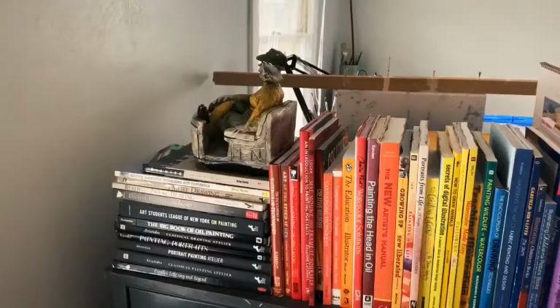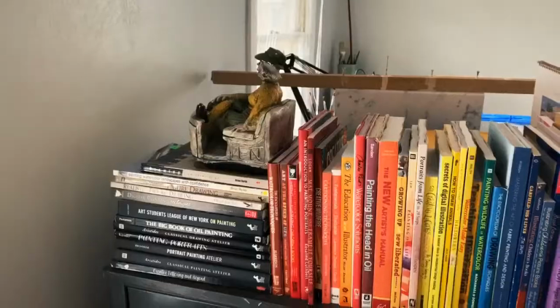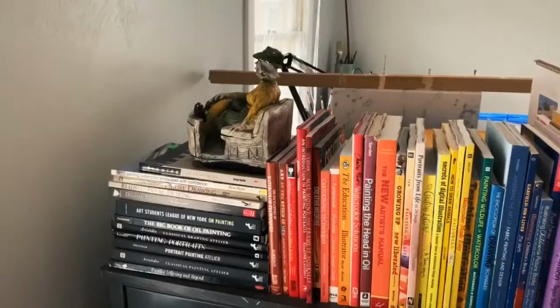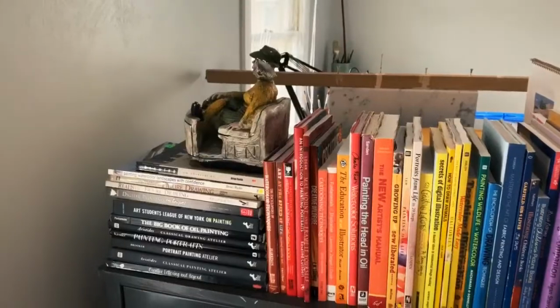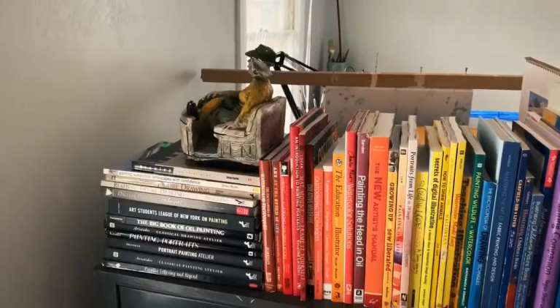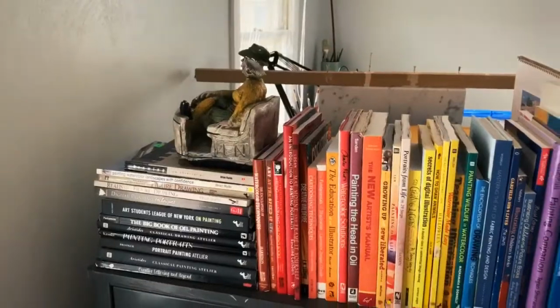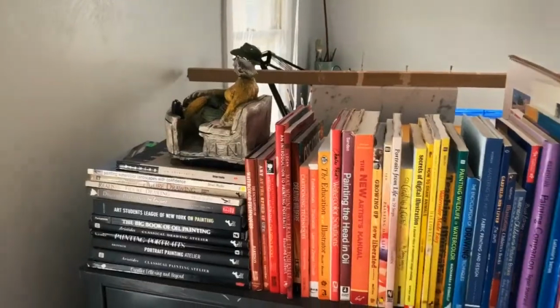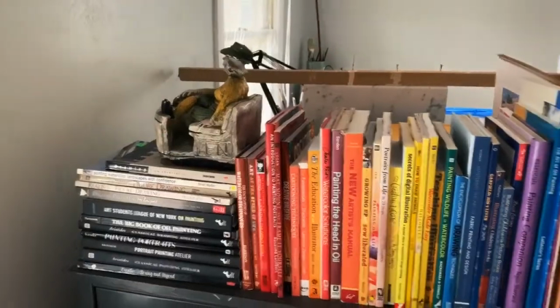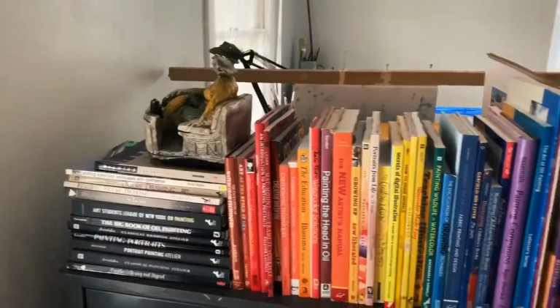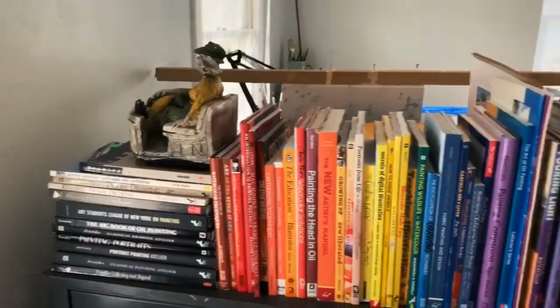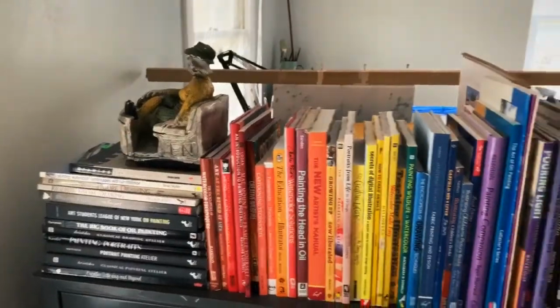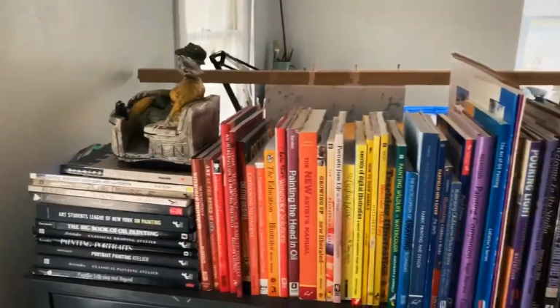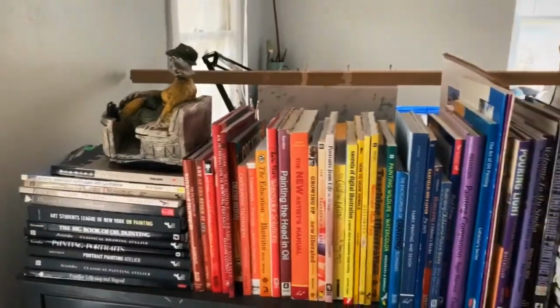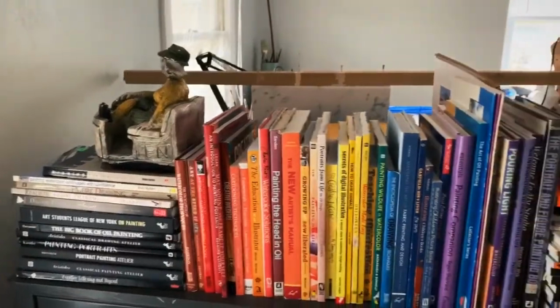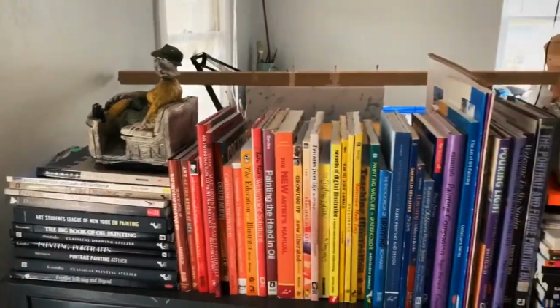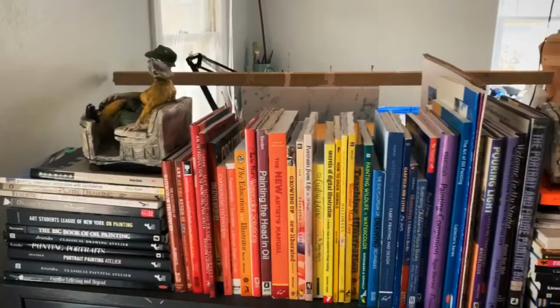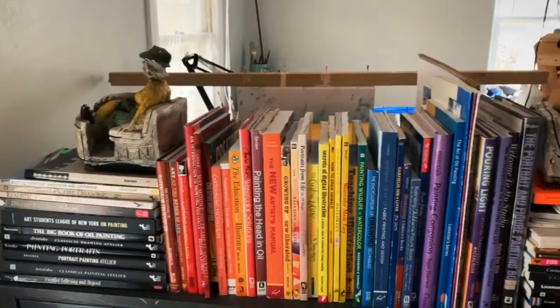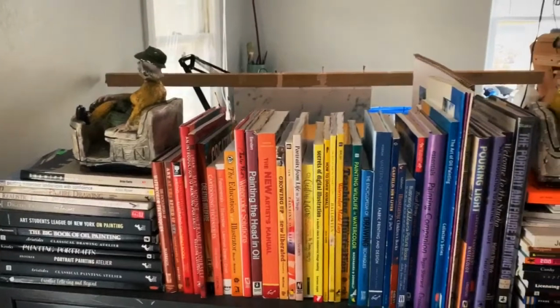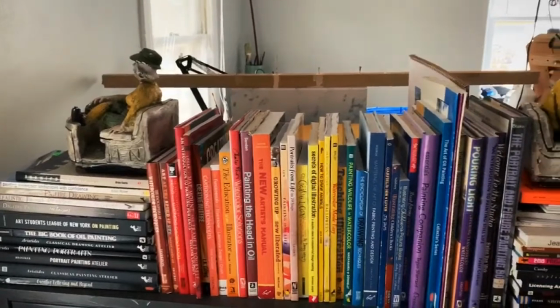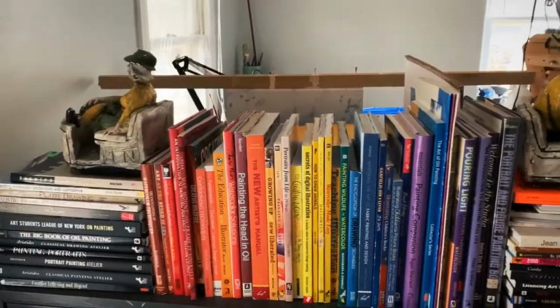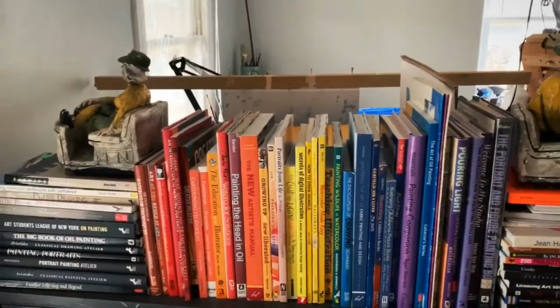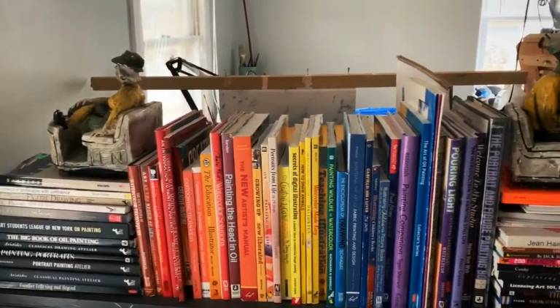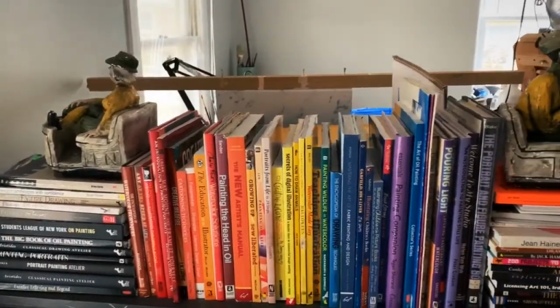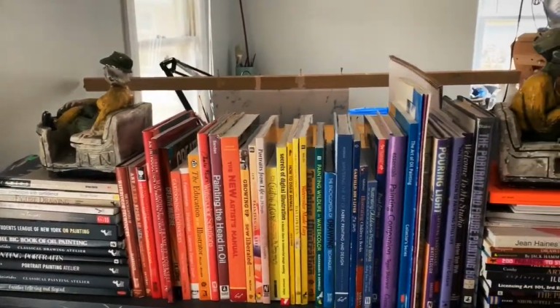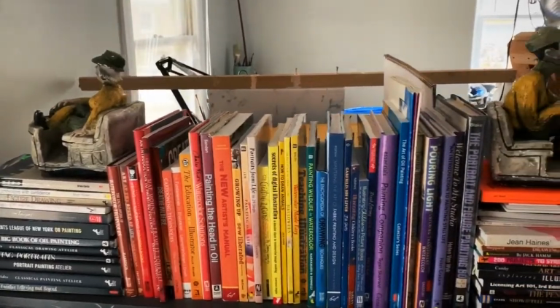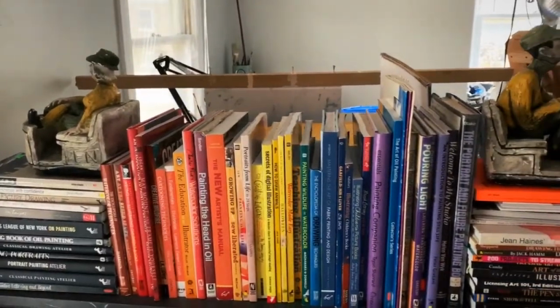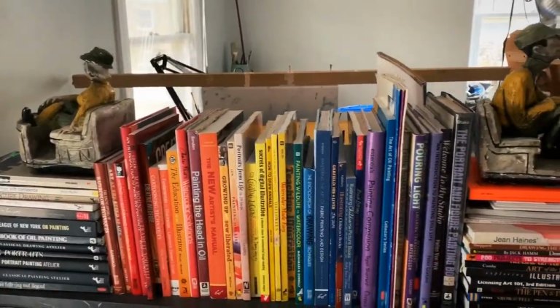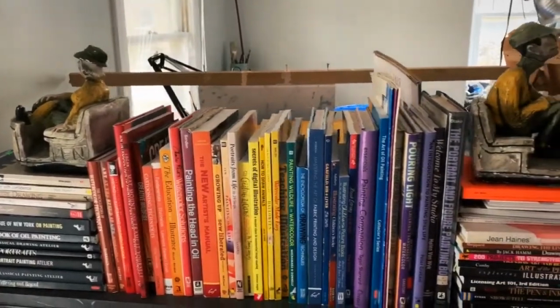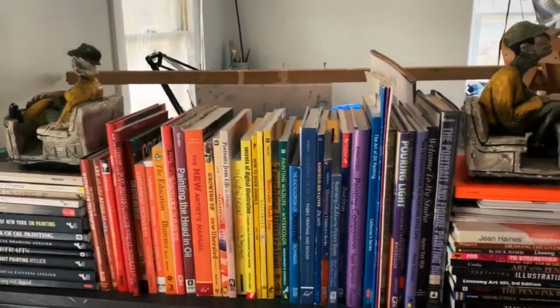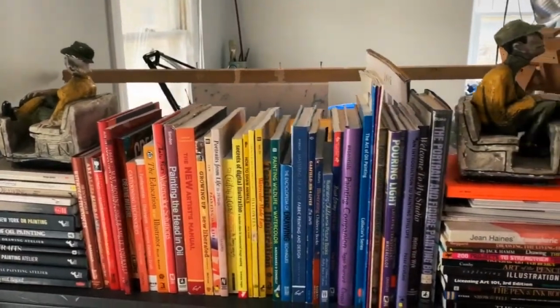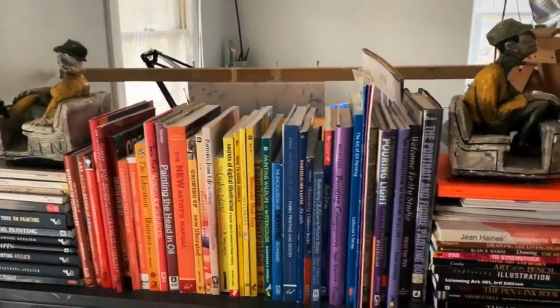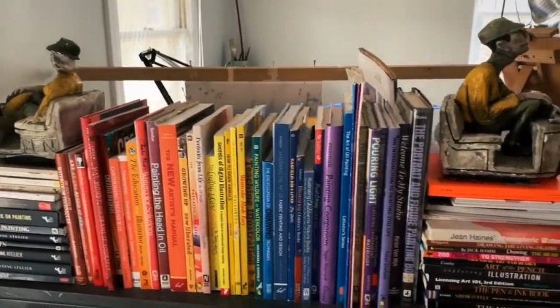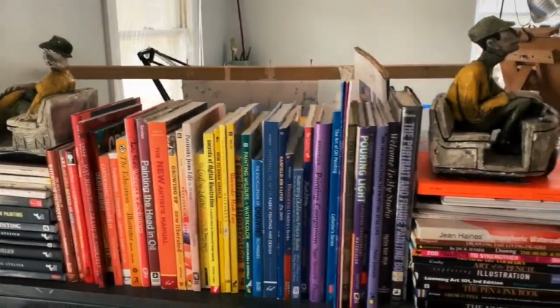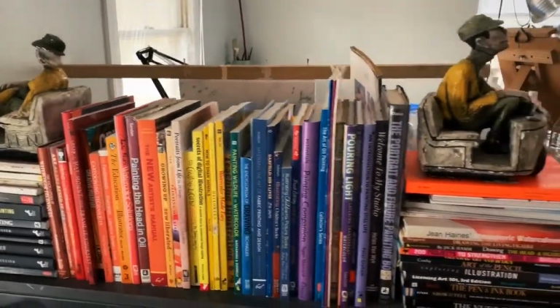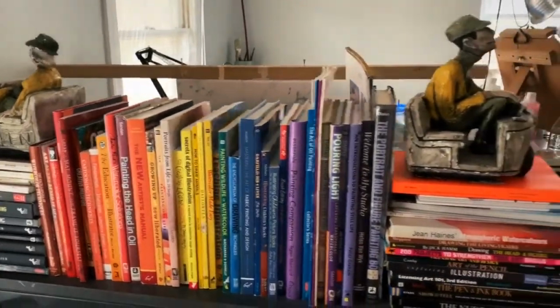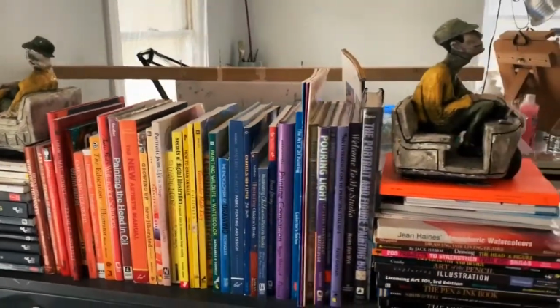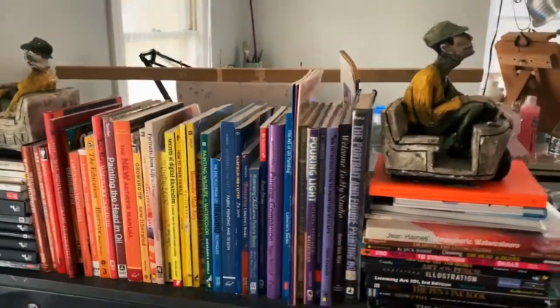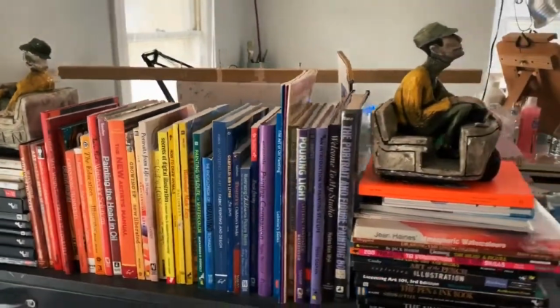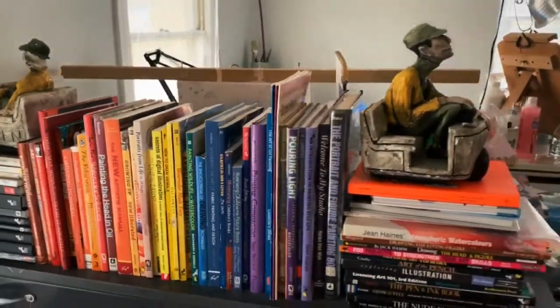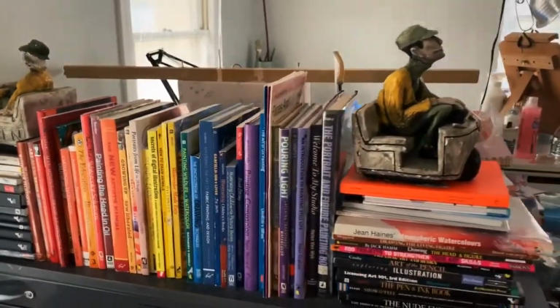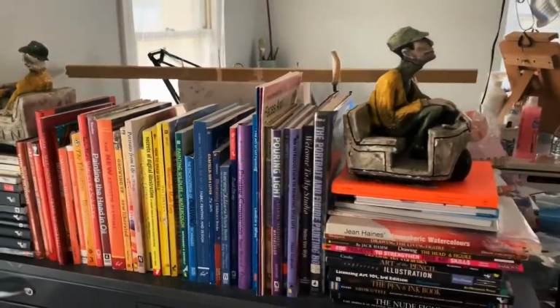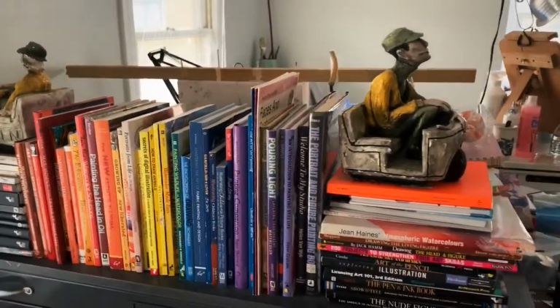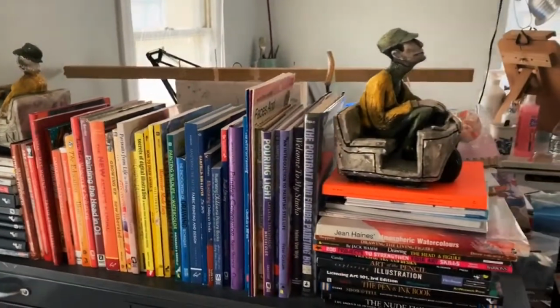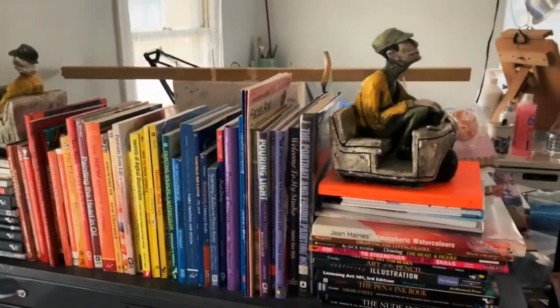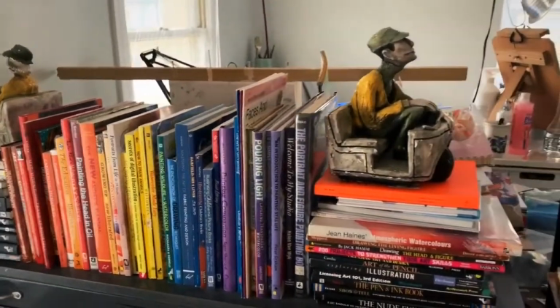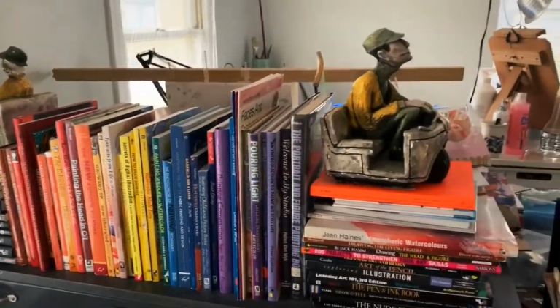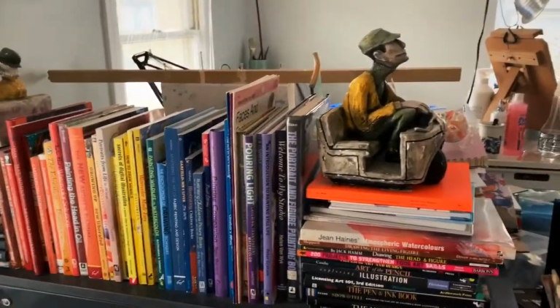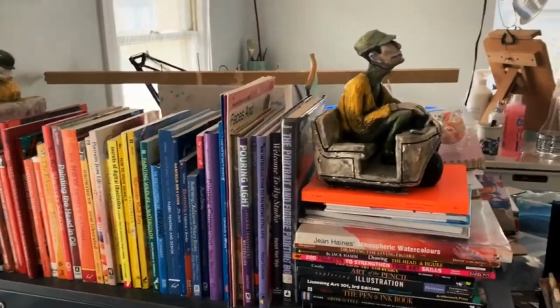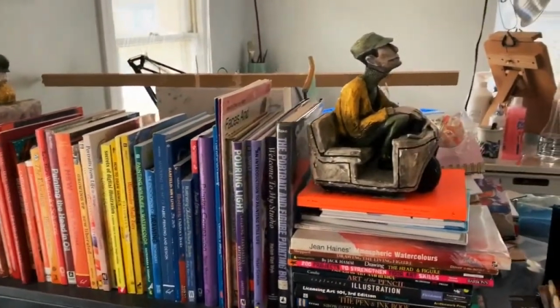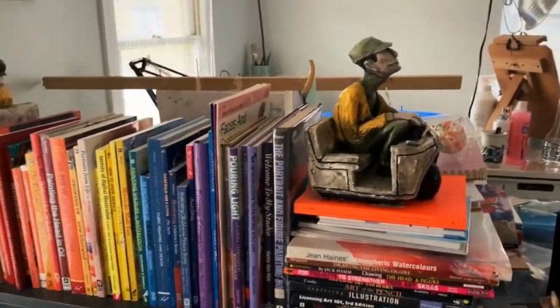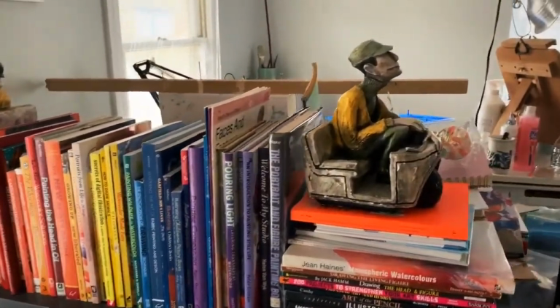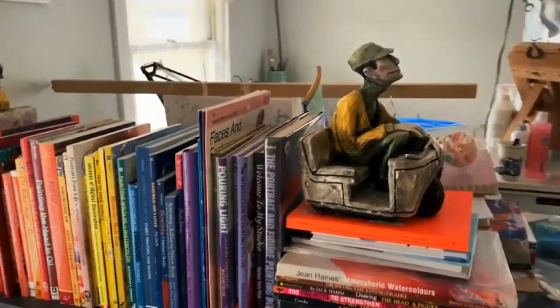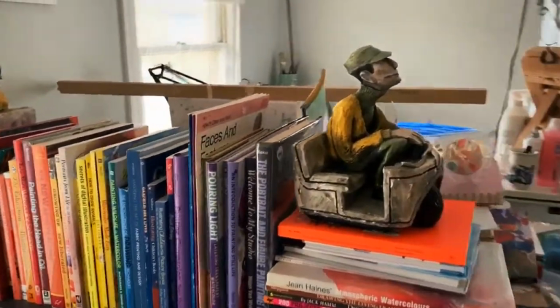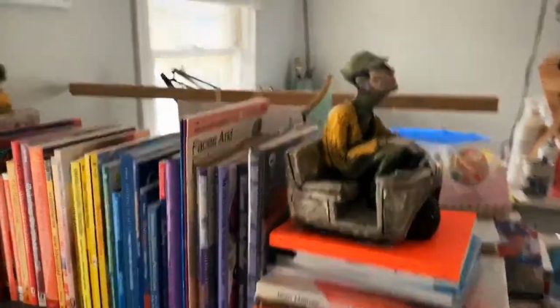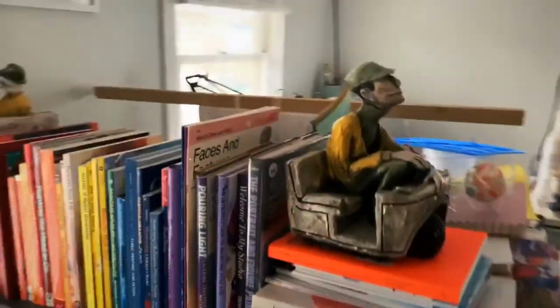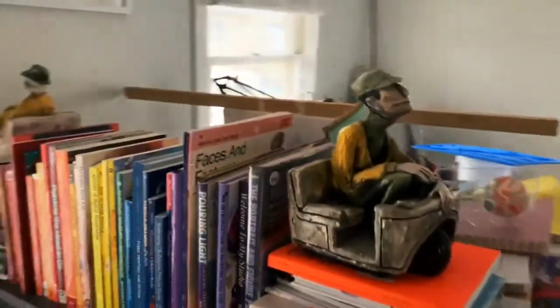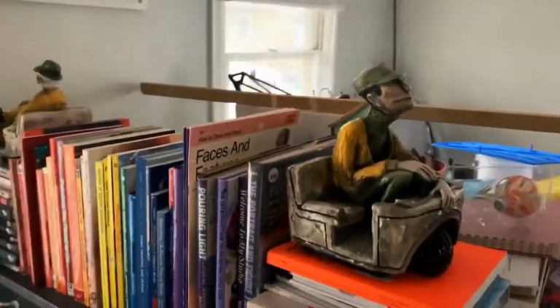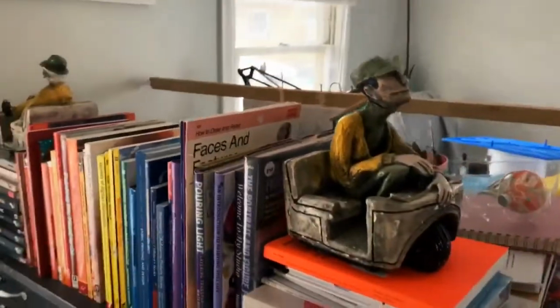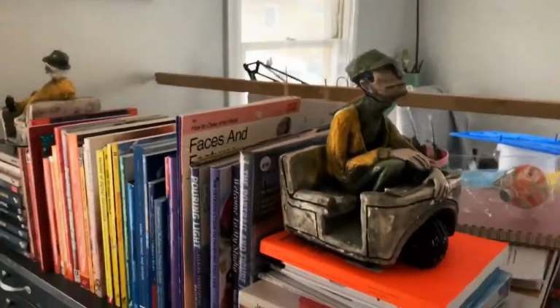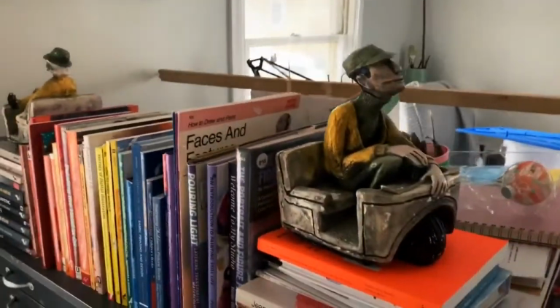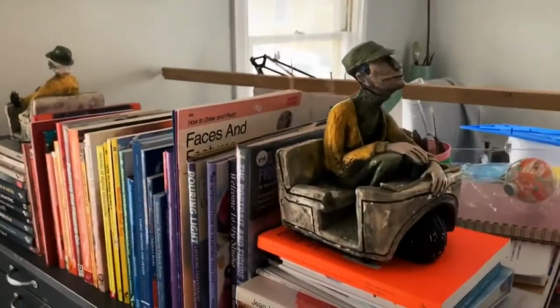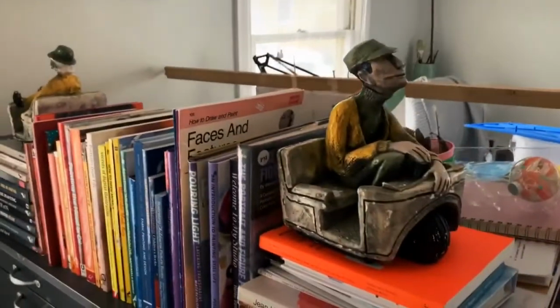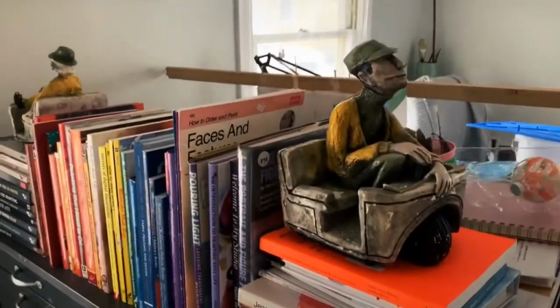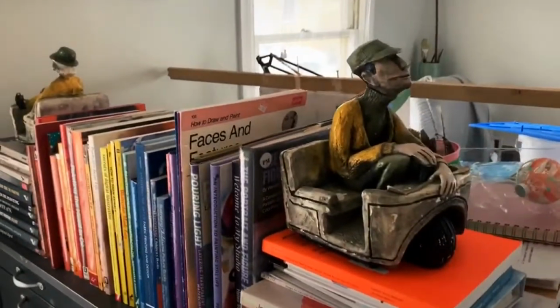I have a ton of art books and I love to keep them in color order. I also love my awesome bookends.